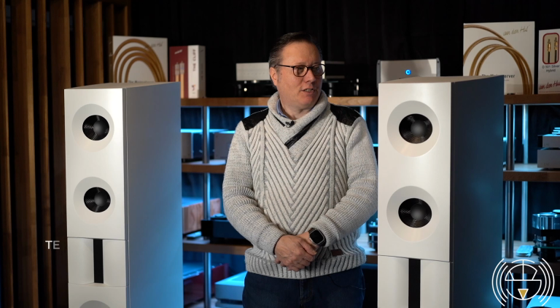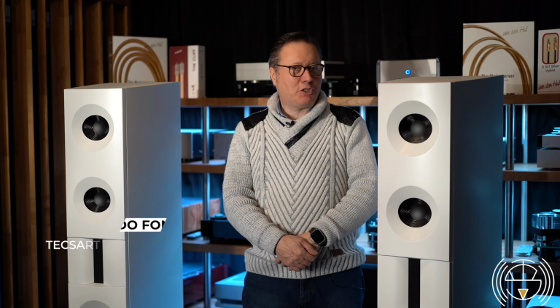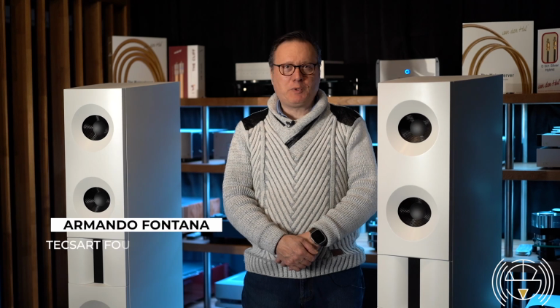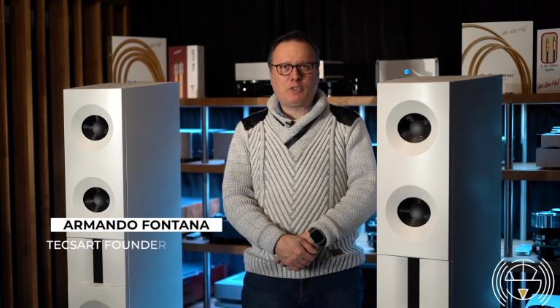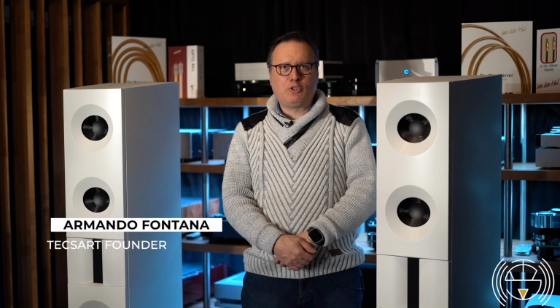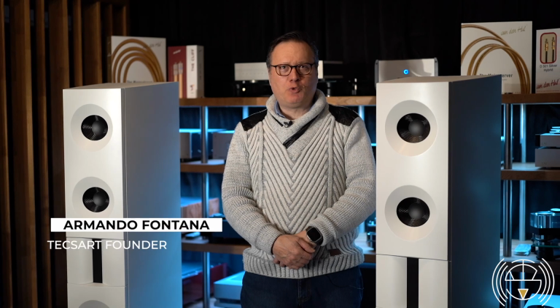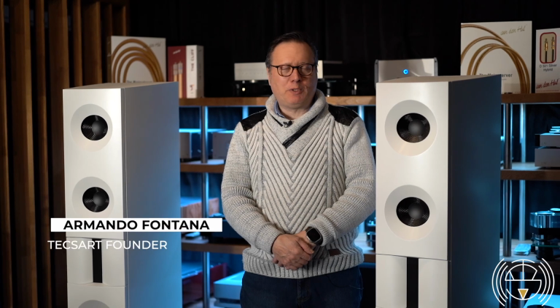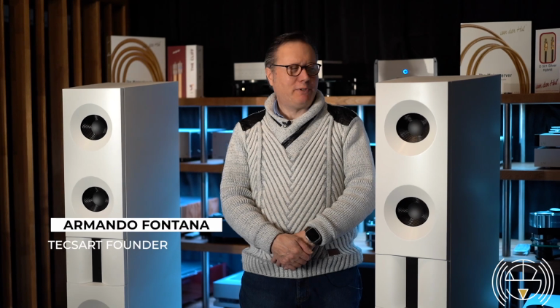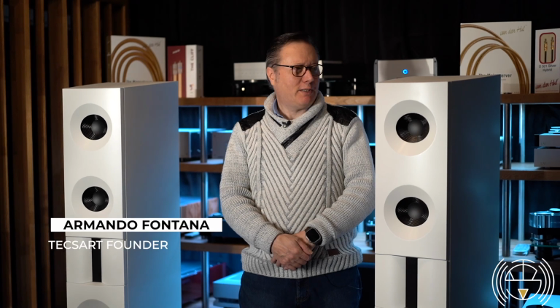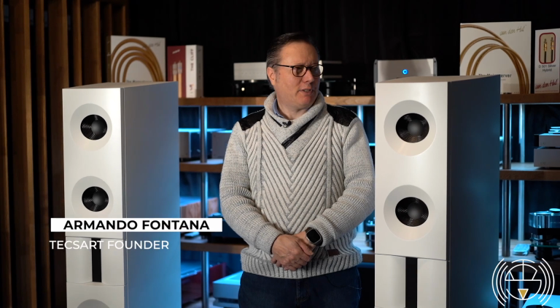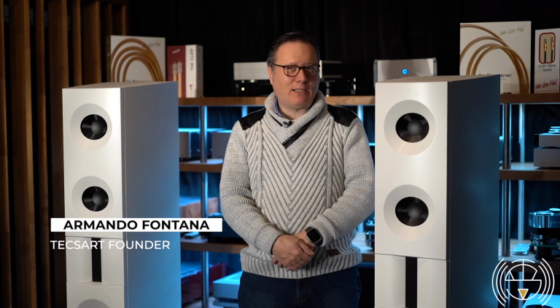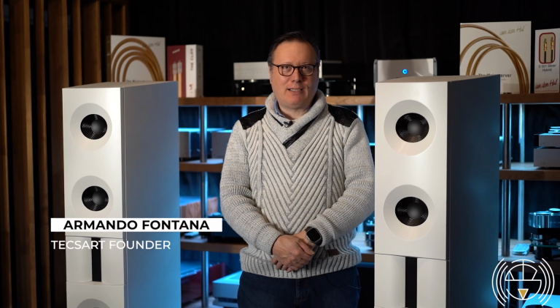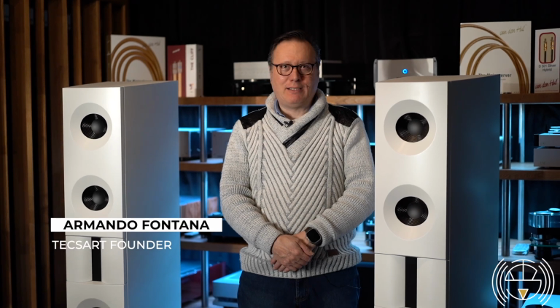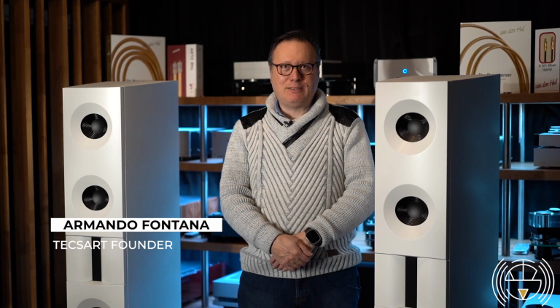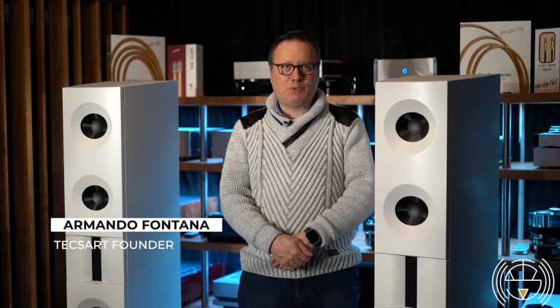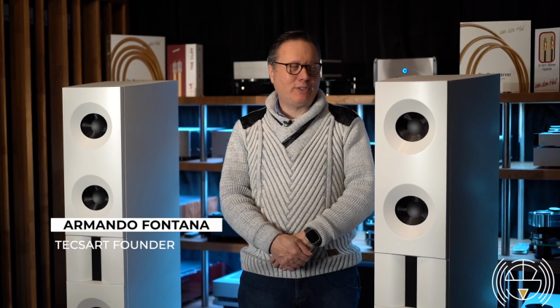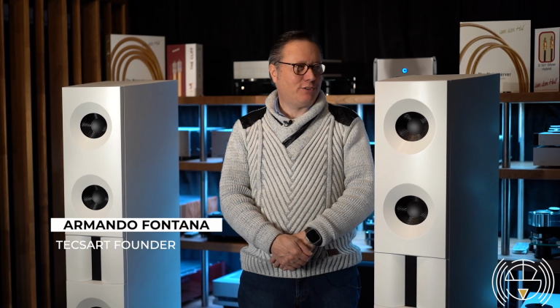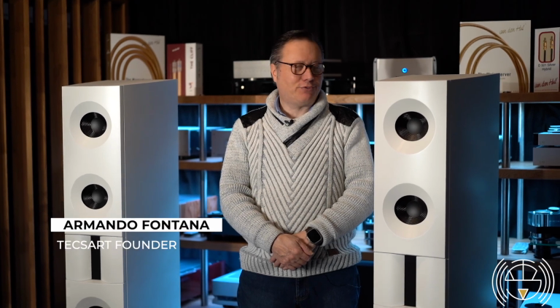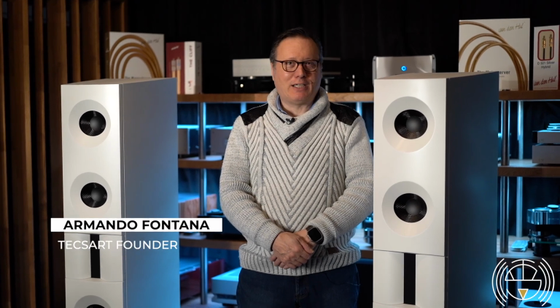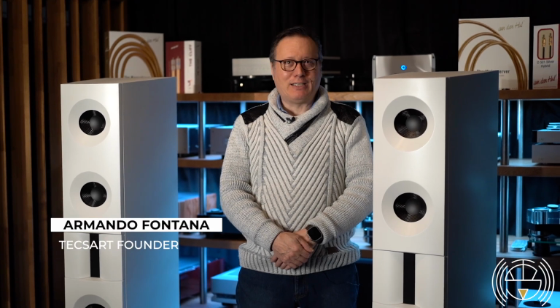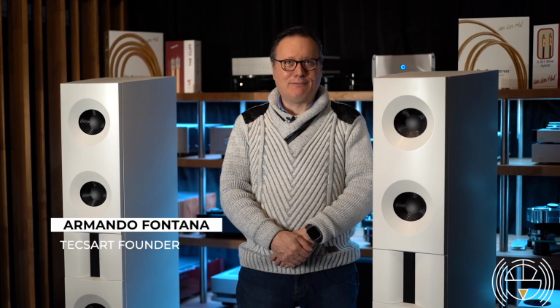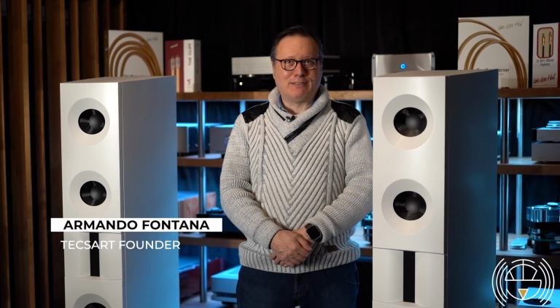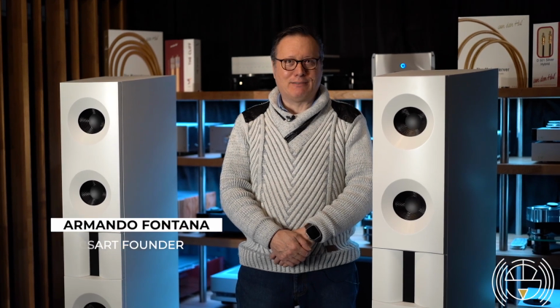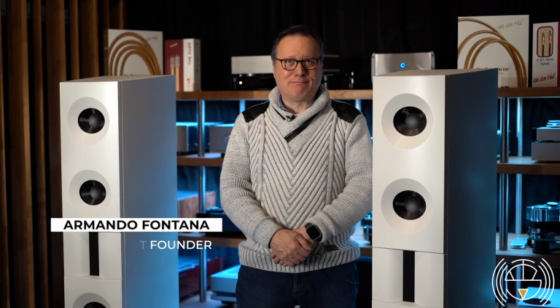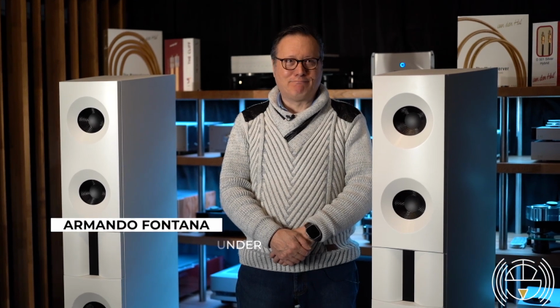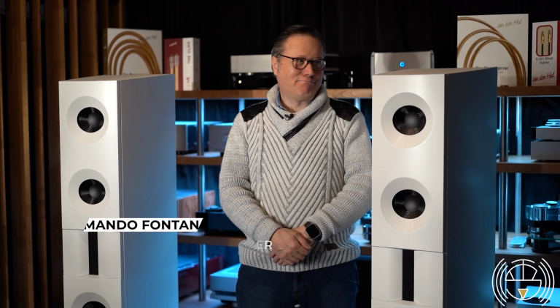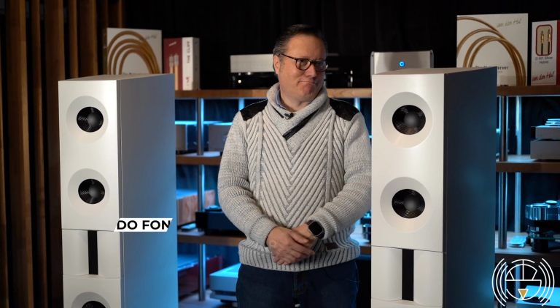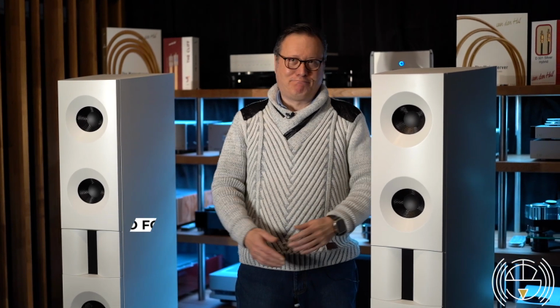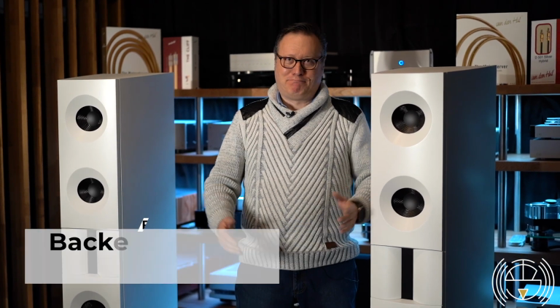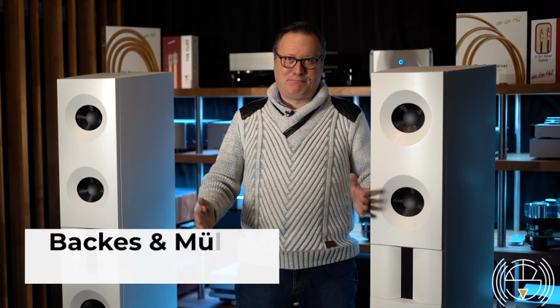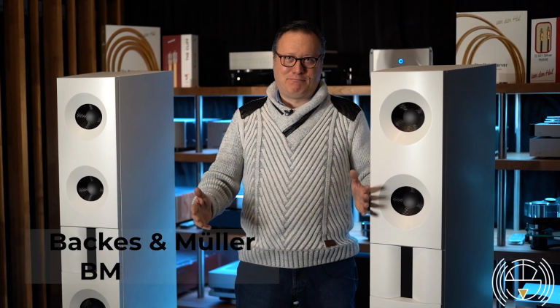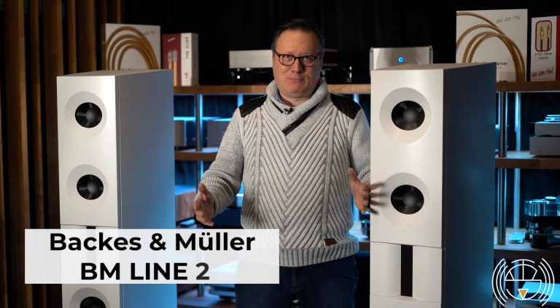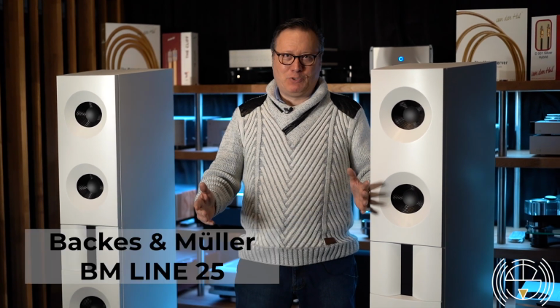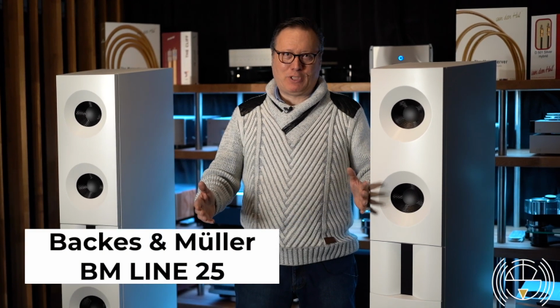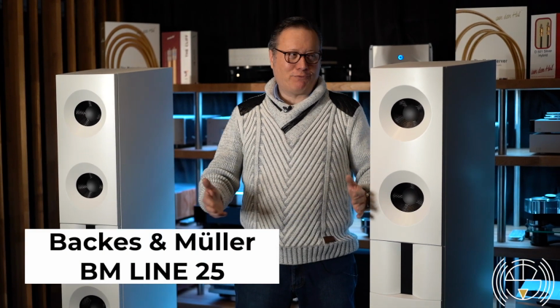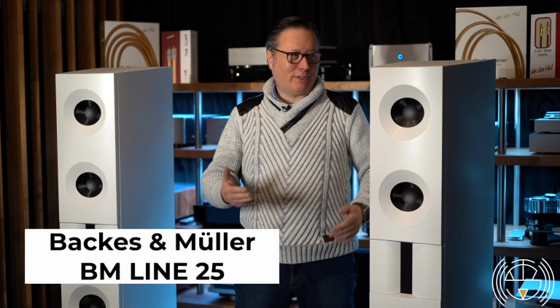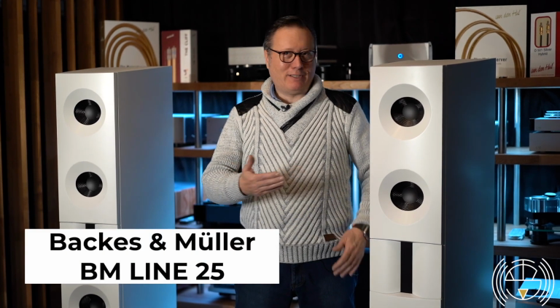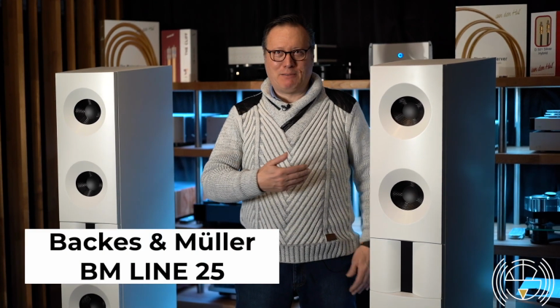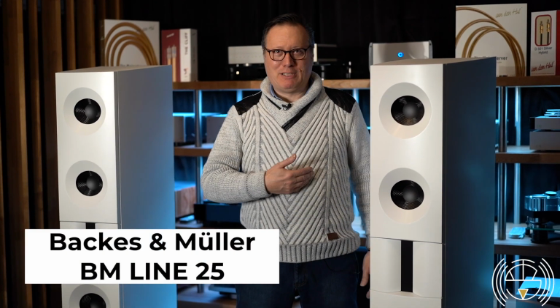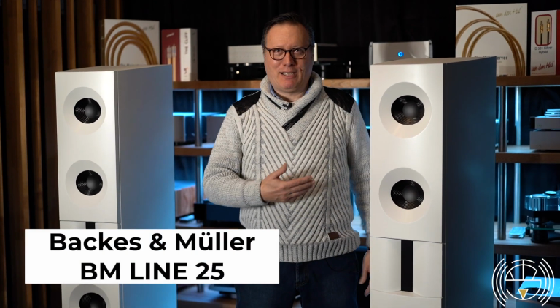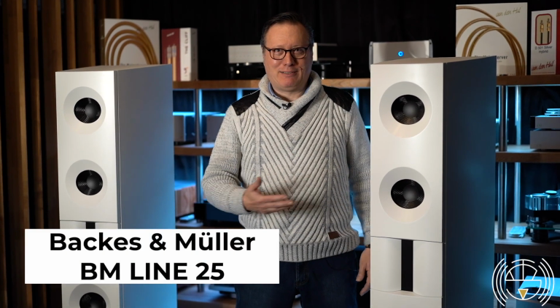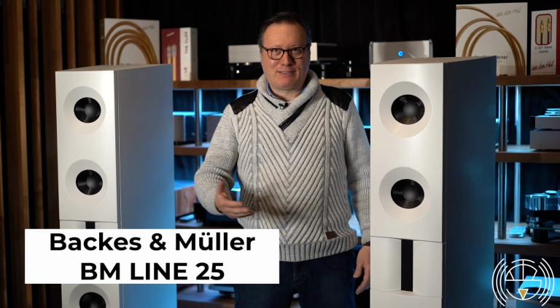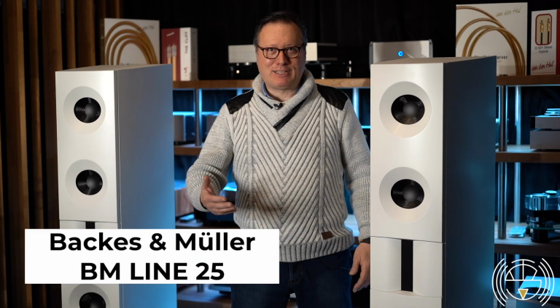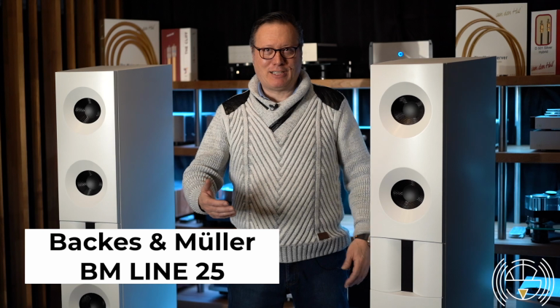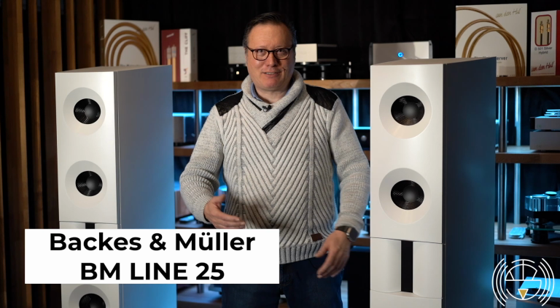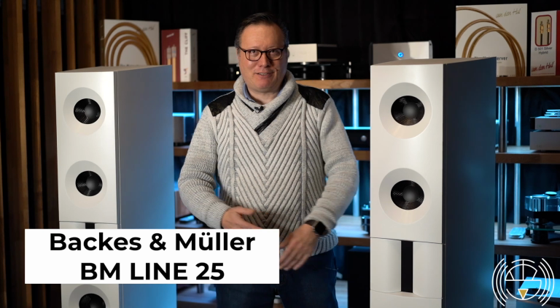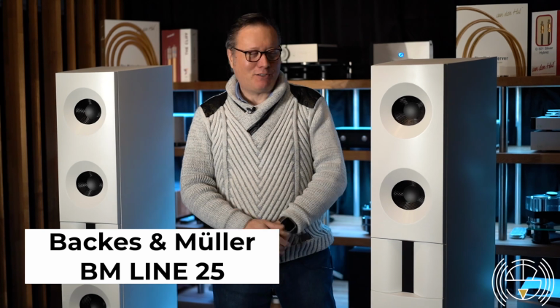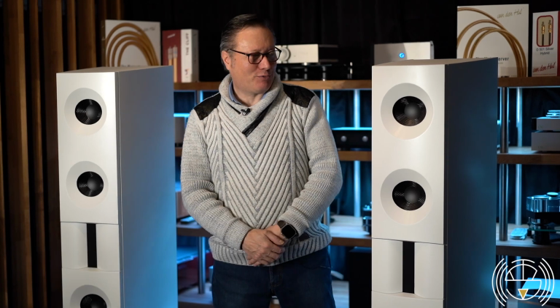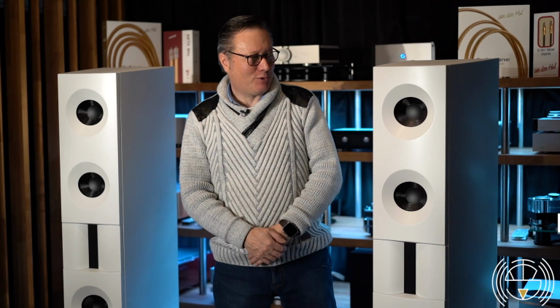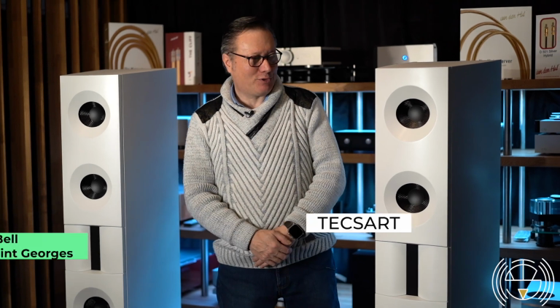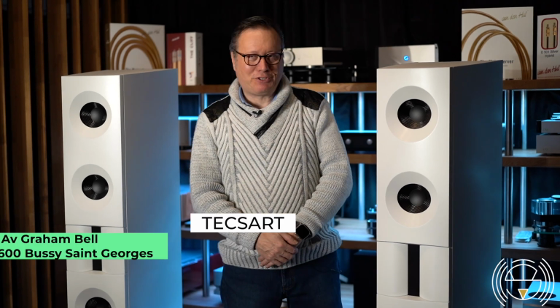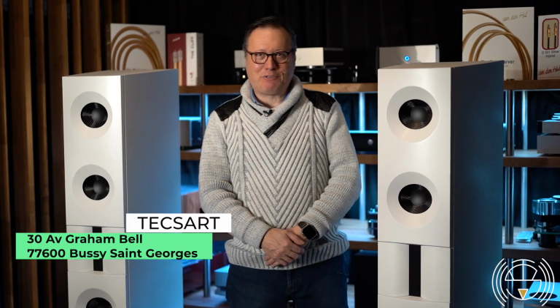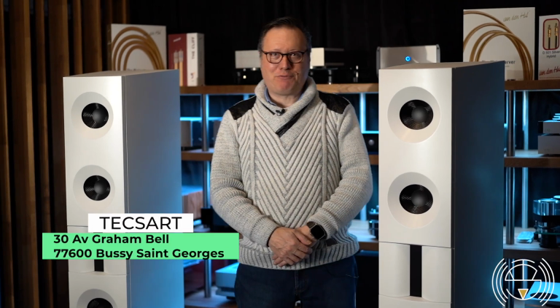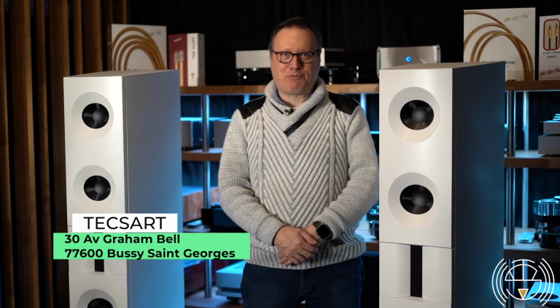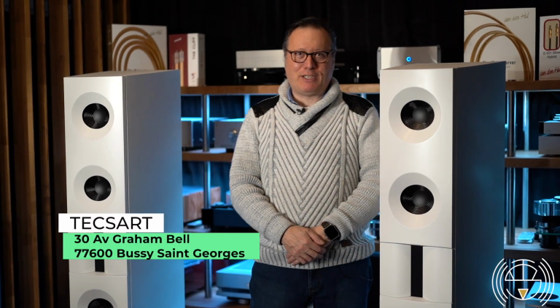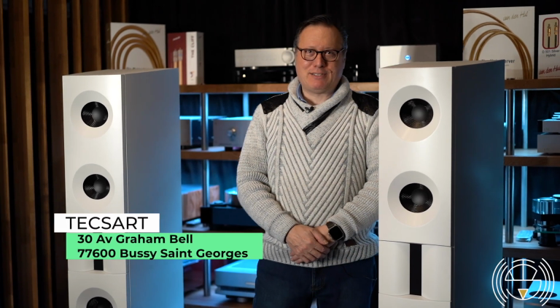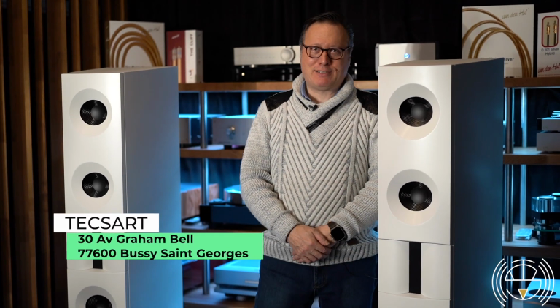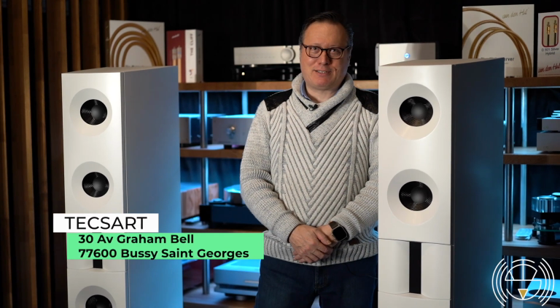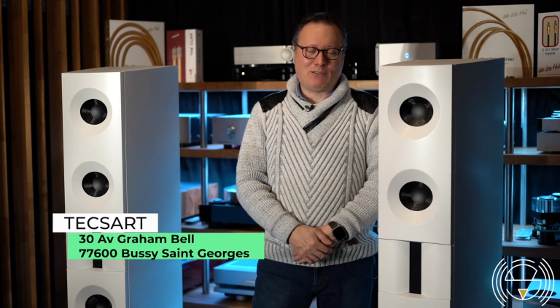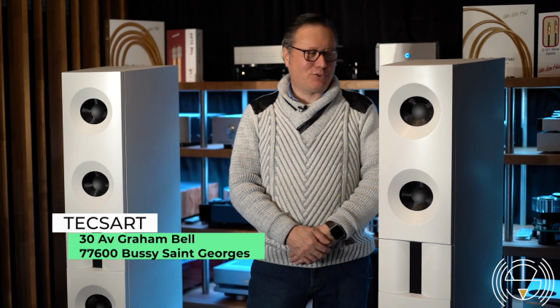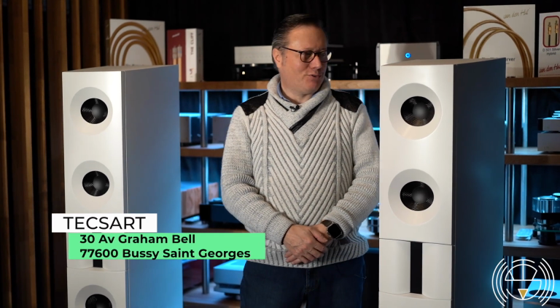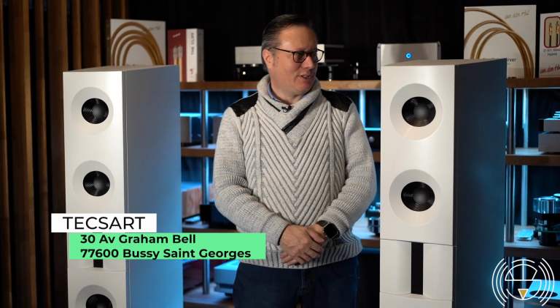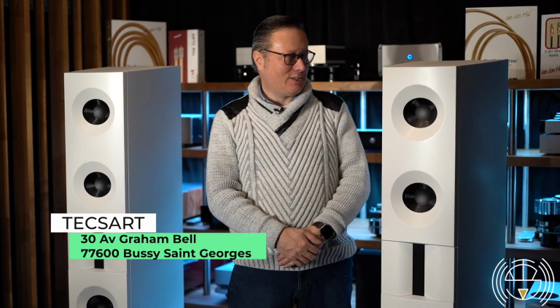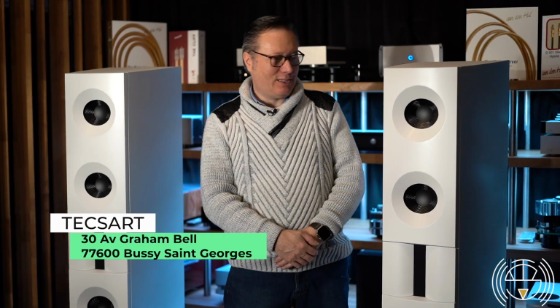Here we go with BM Line 25. You can find them at Texart, of course, here in France, close to Disney.